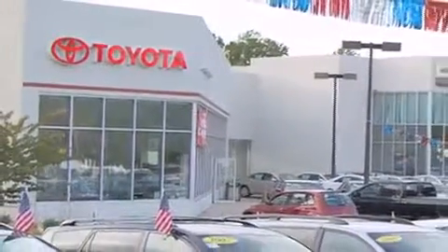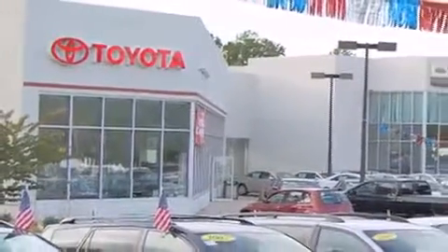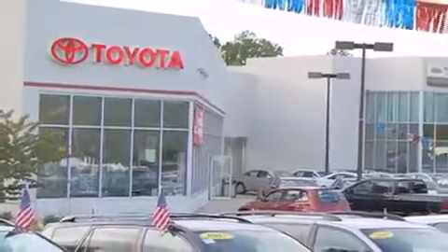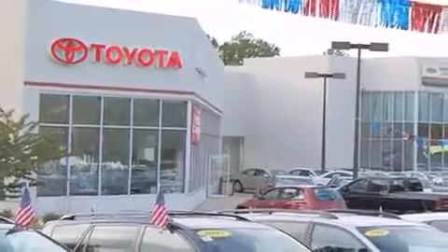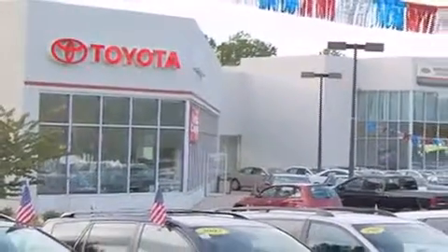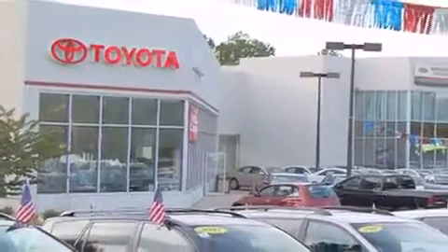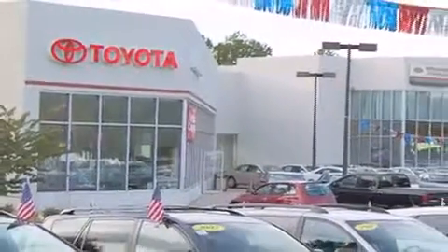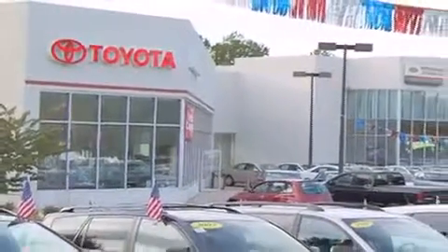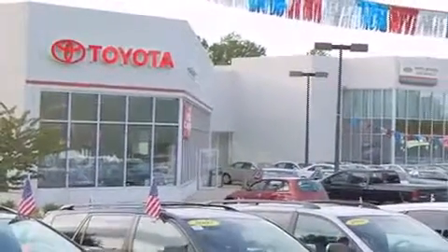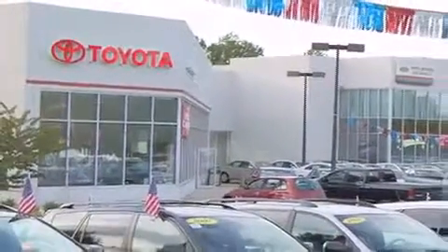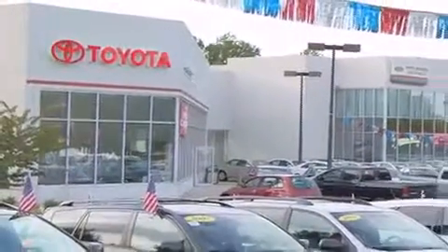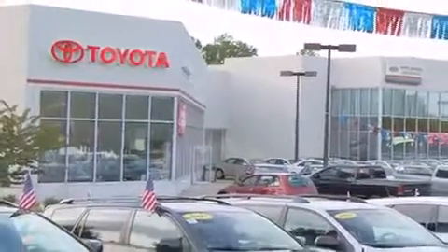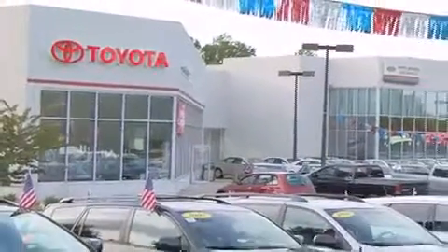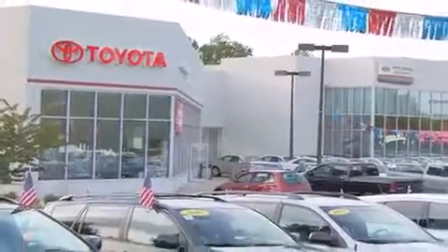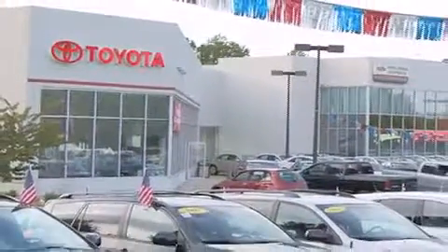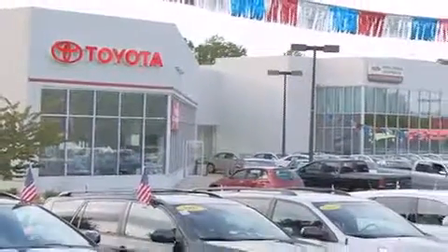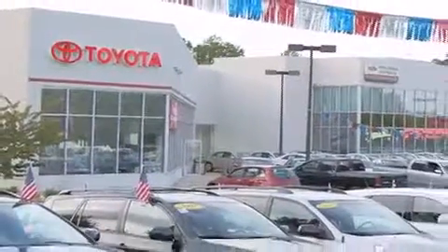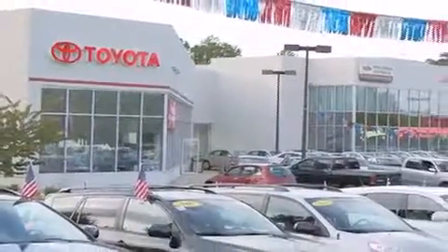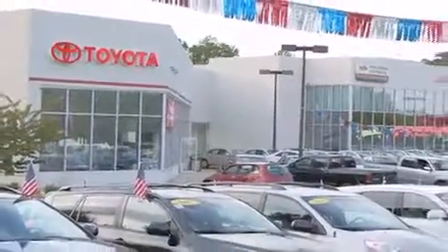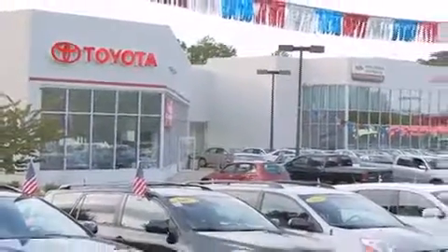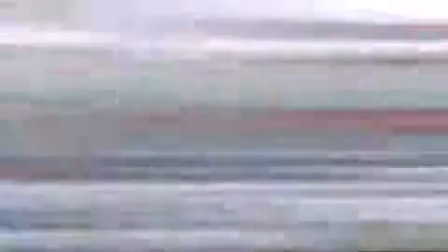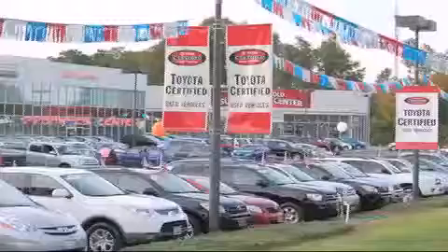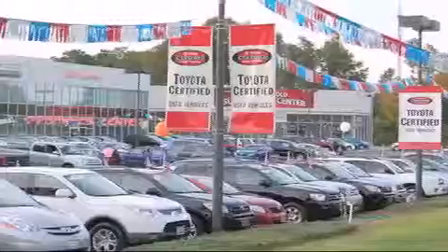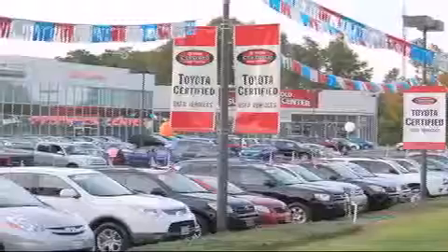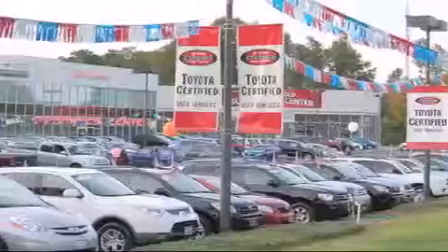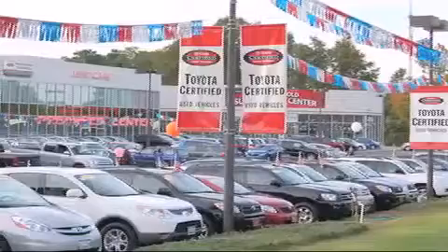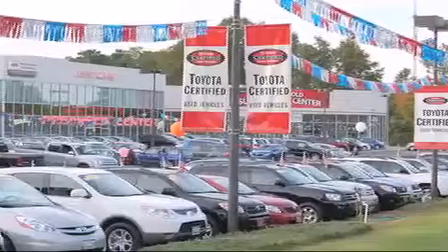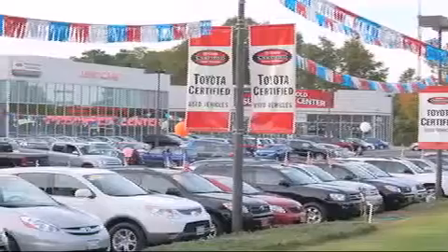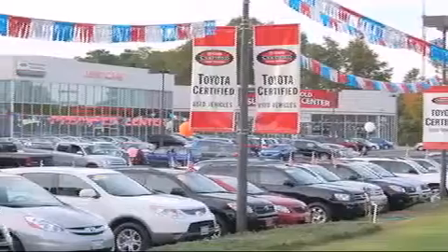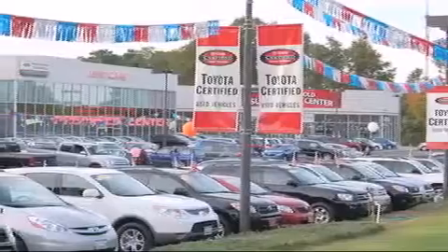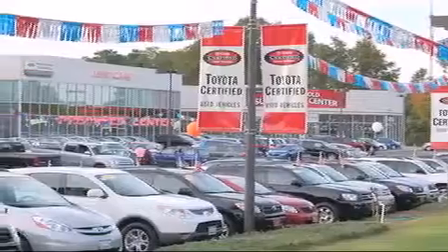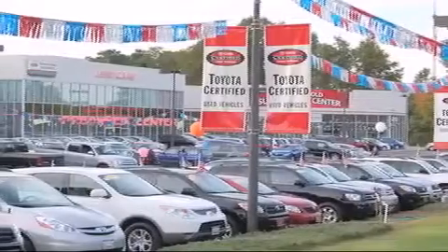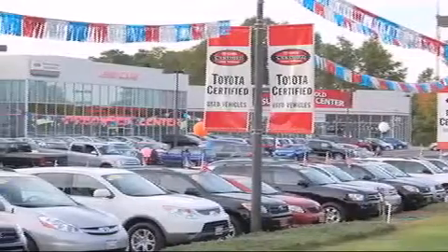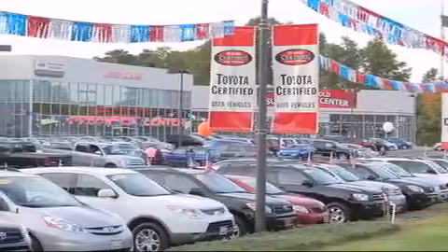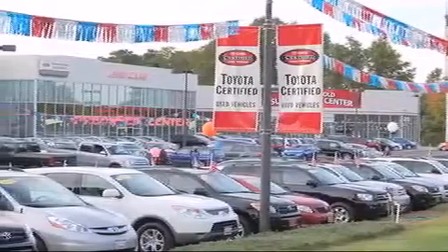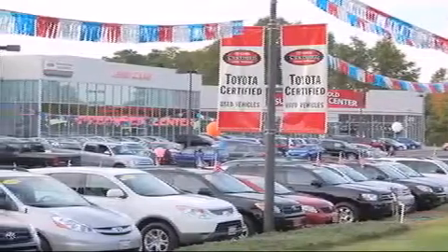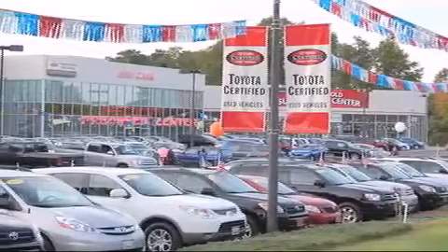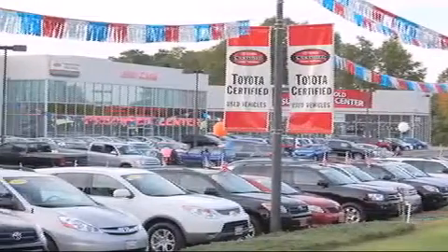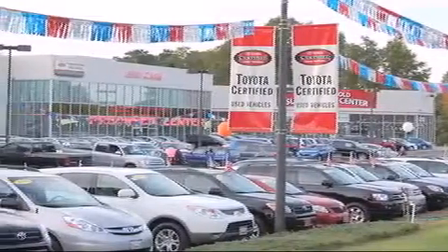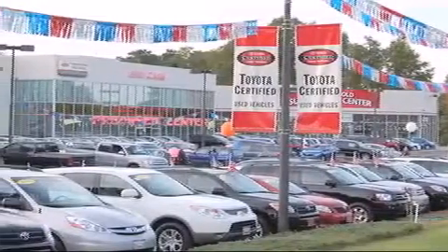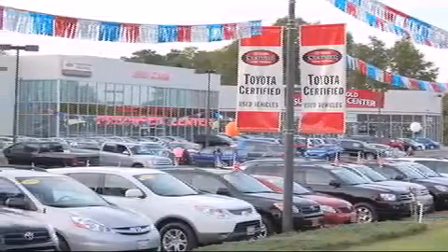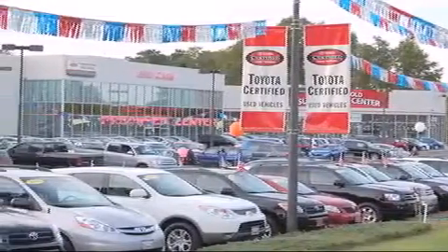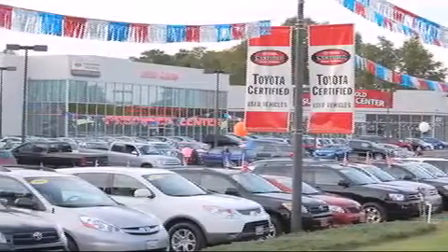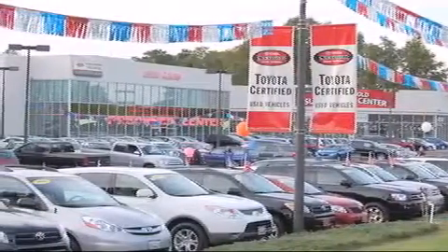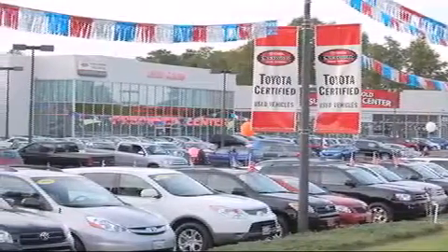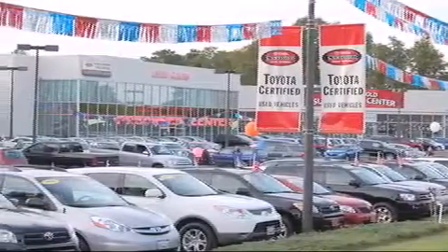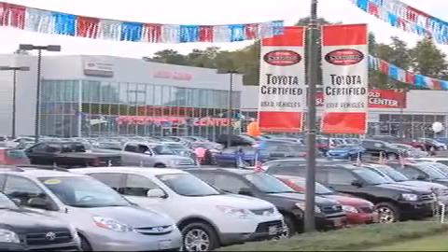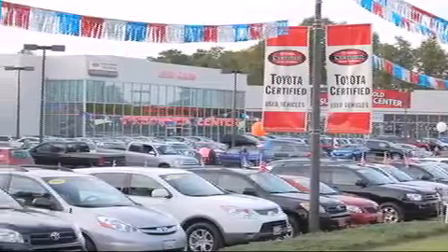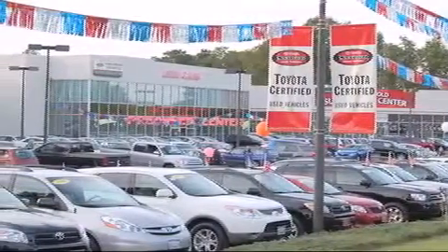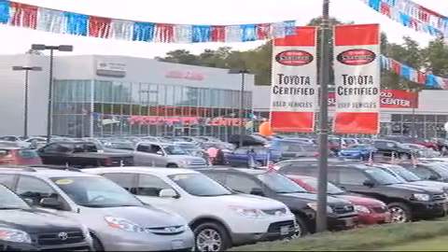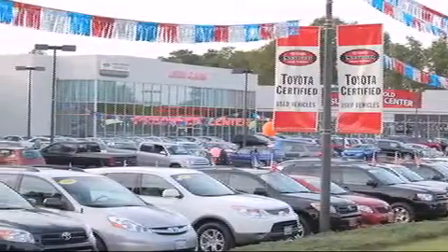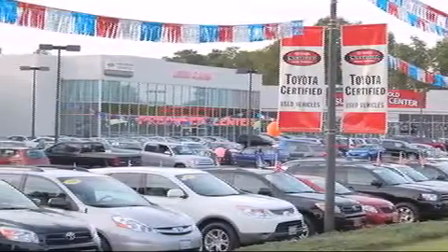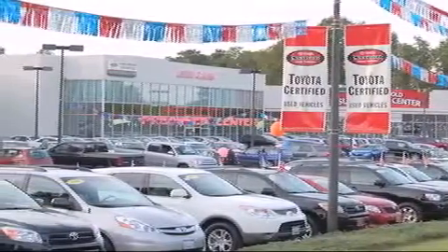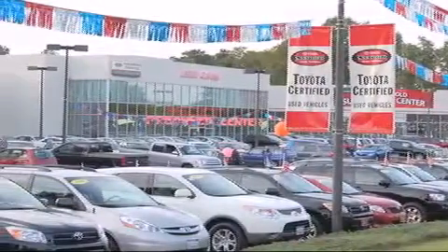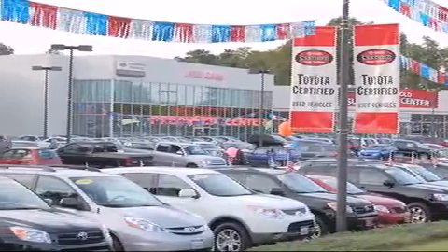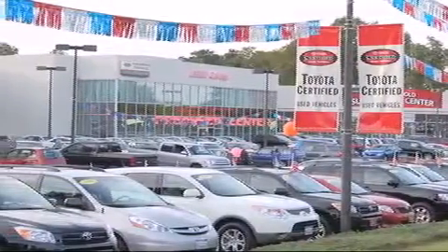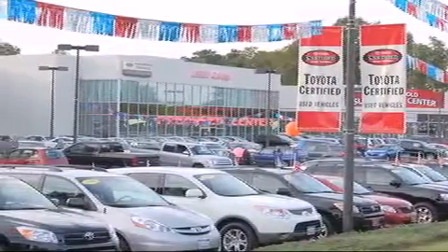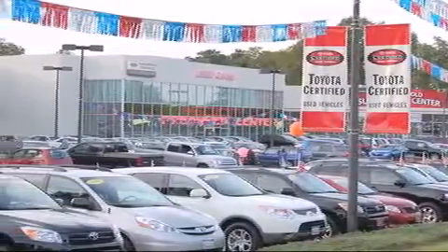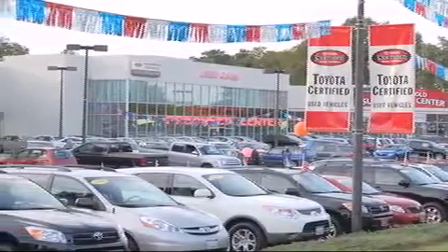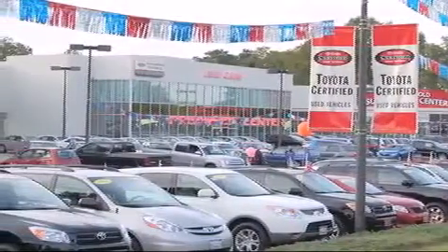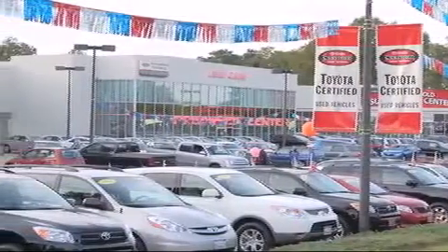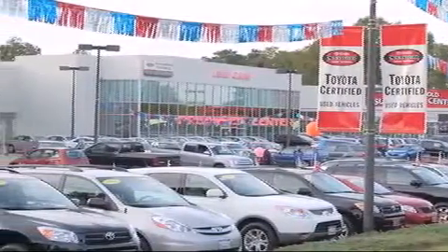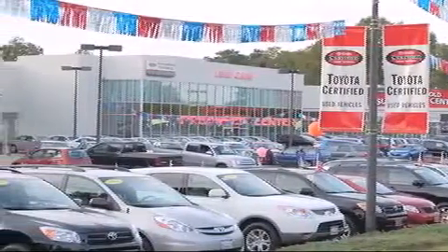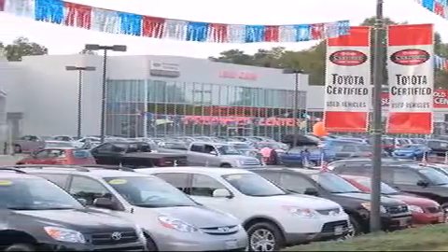From the moment you walk into our showroom, you will know our commitment to customer service is second to none. DCH Freehold Toyota, delivering customer happiness.